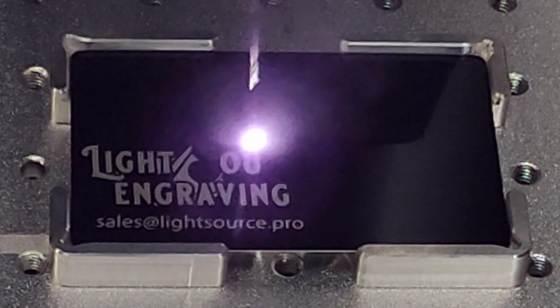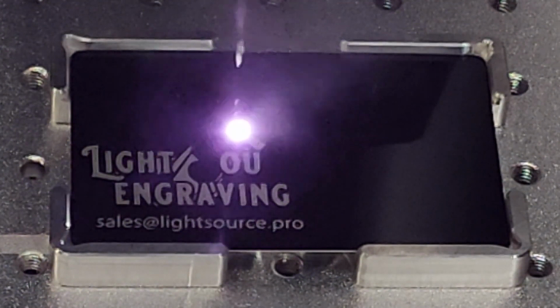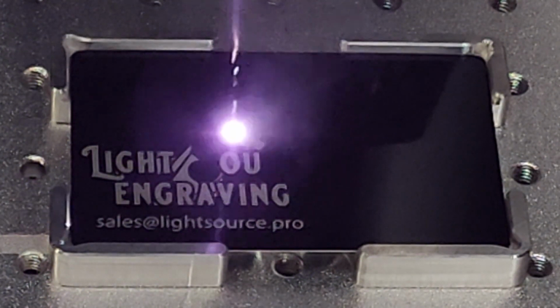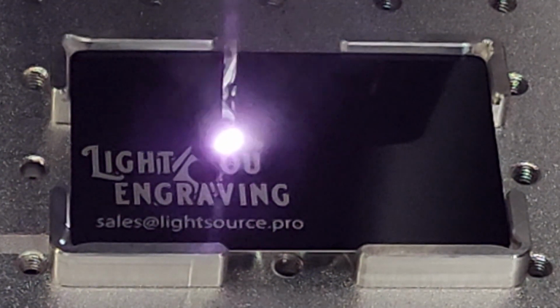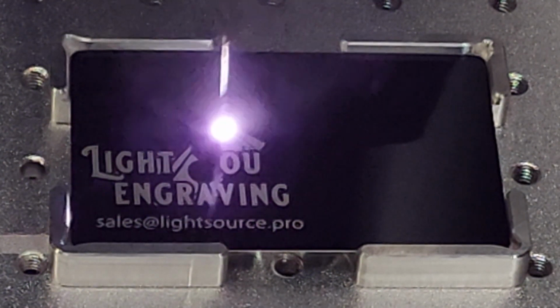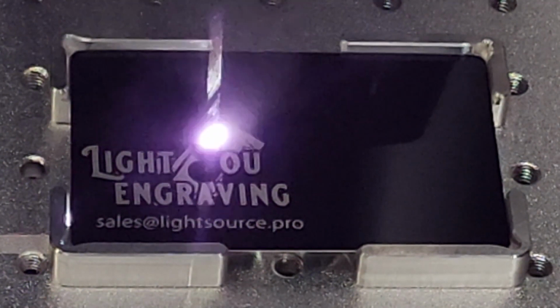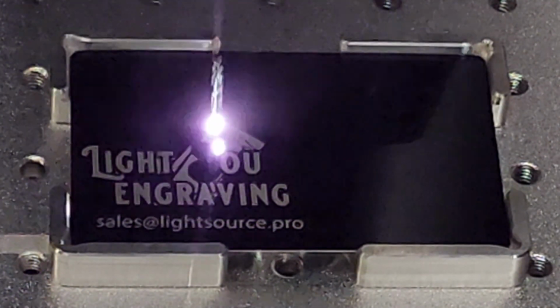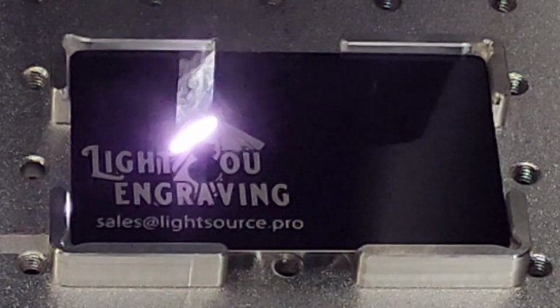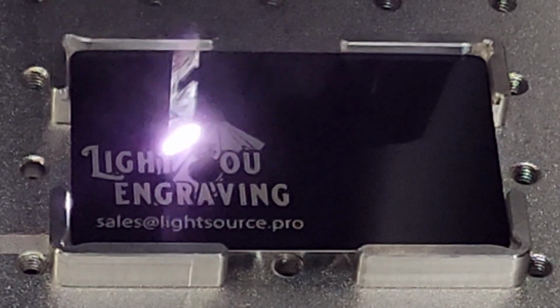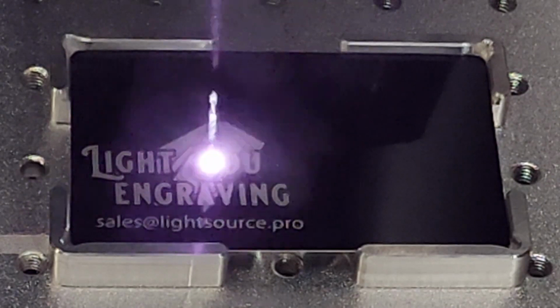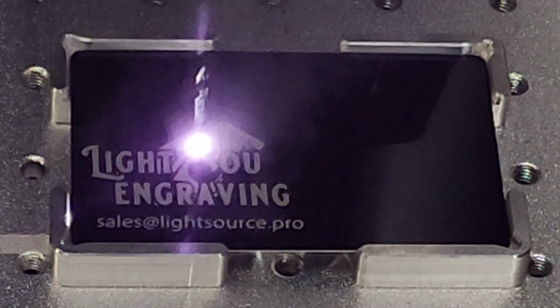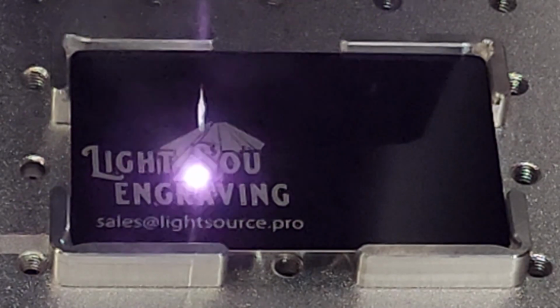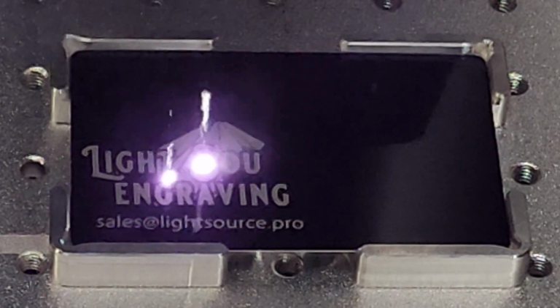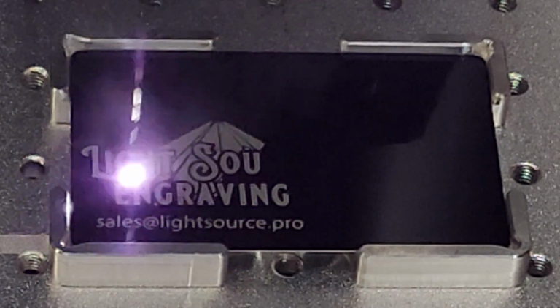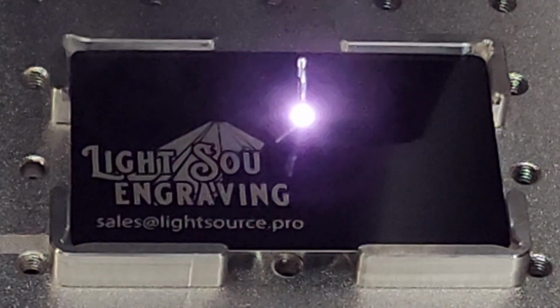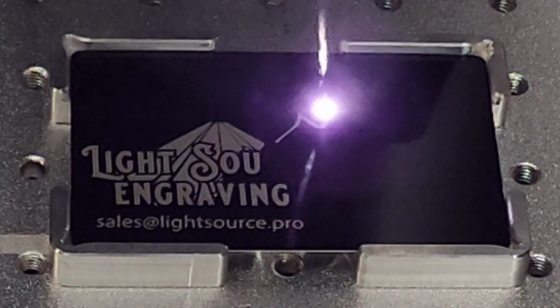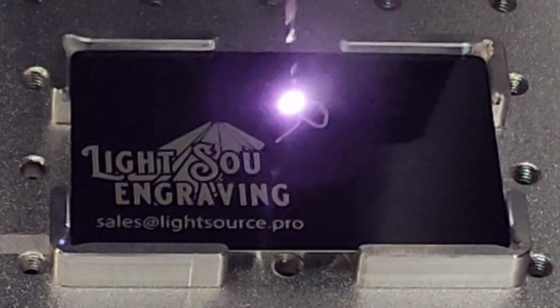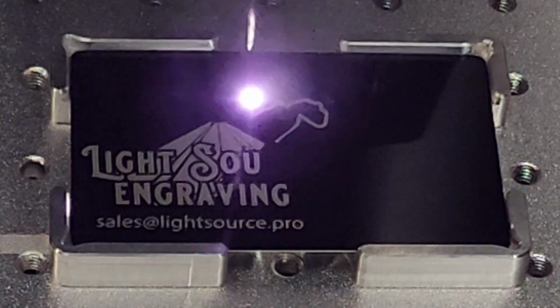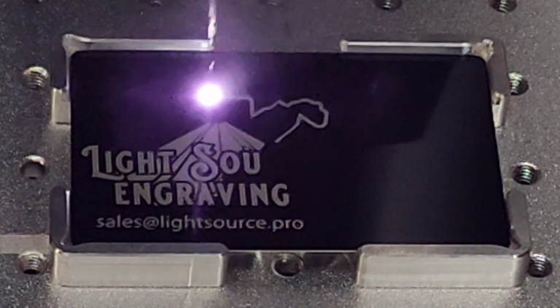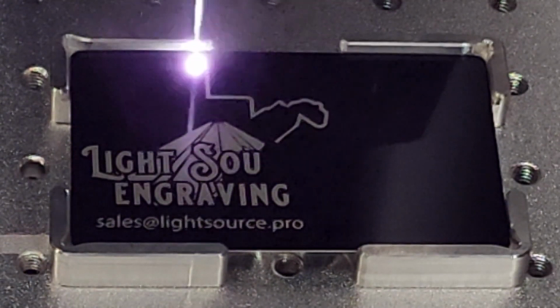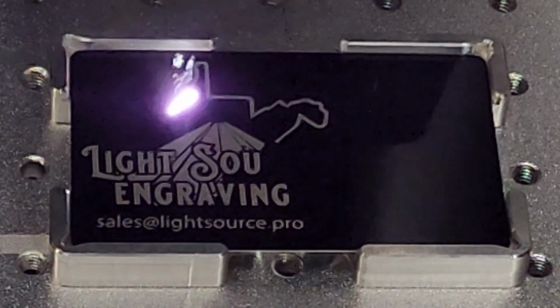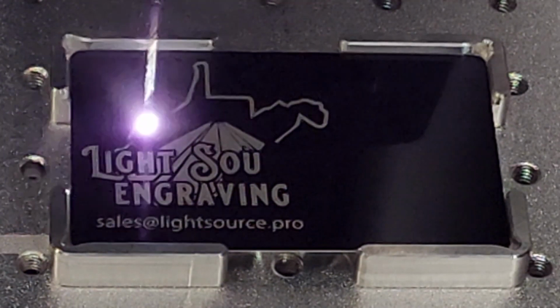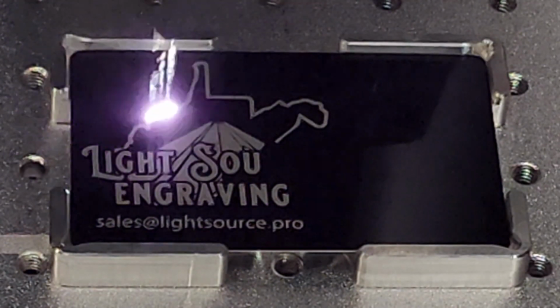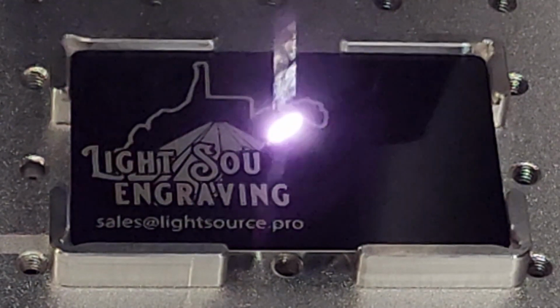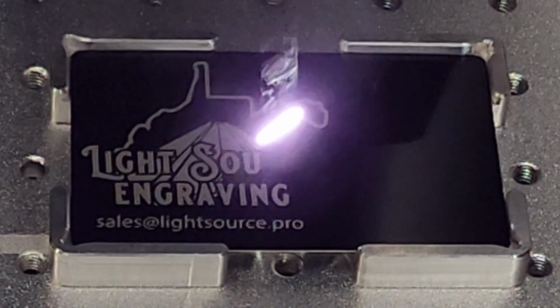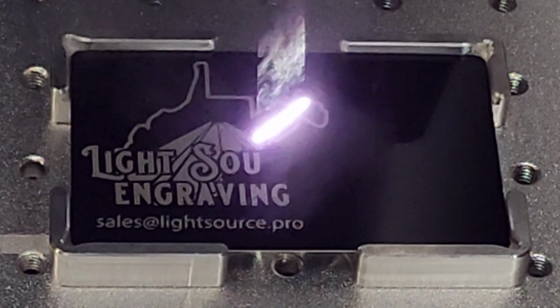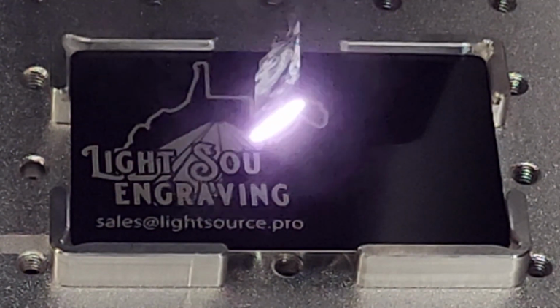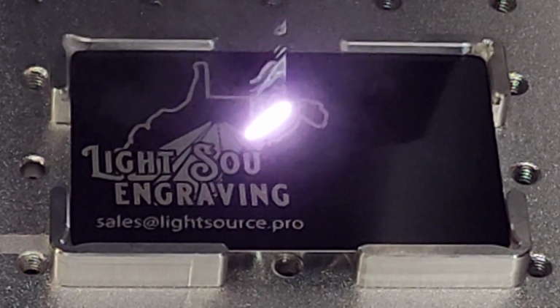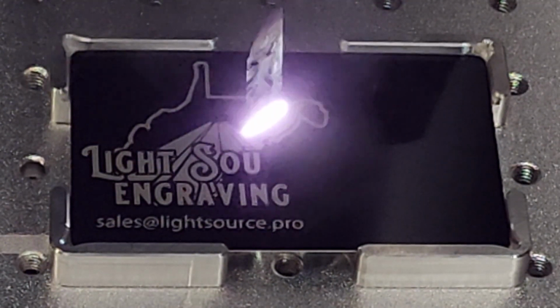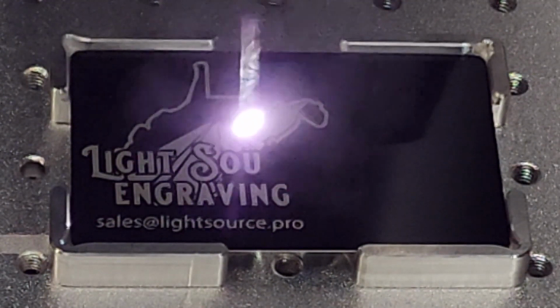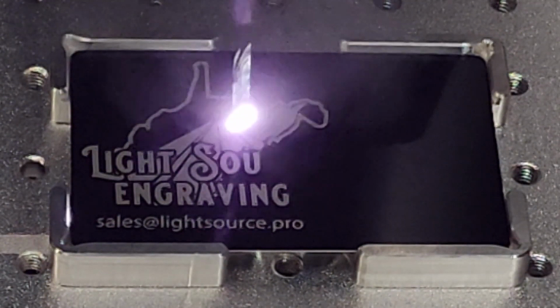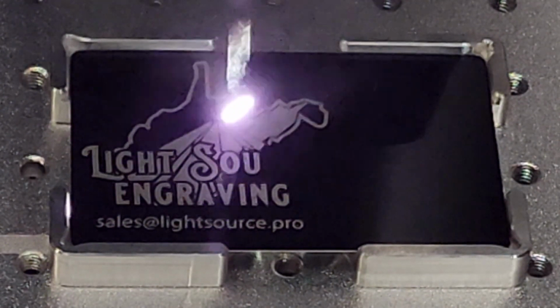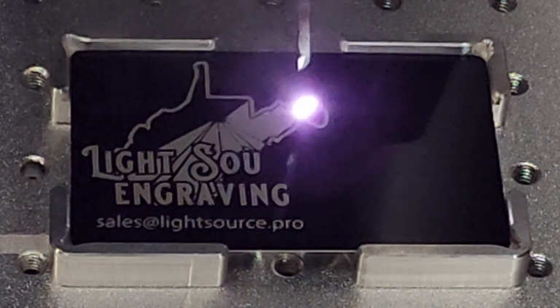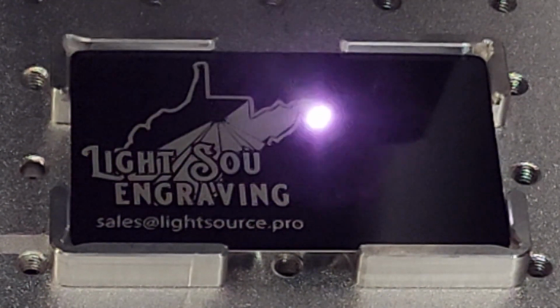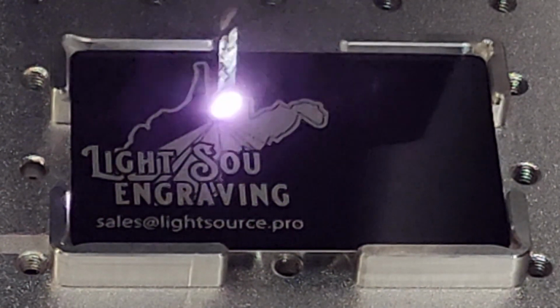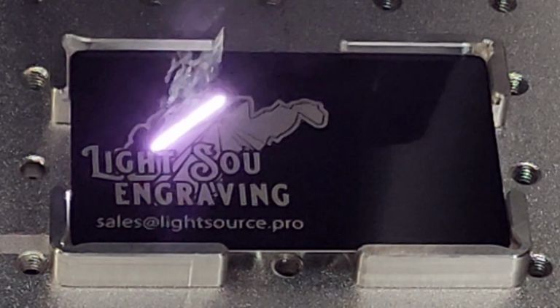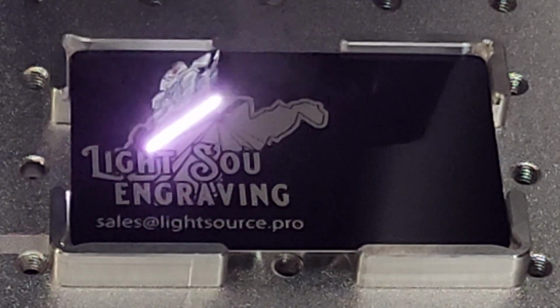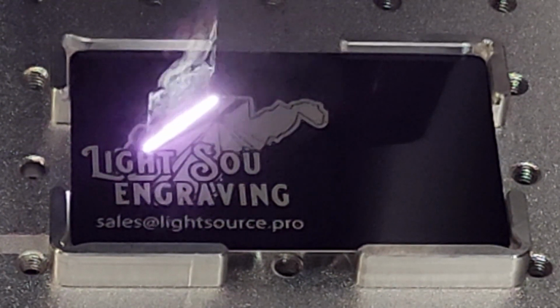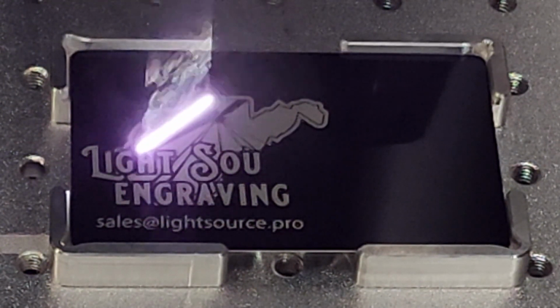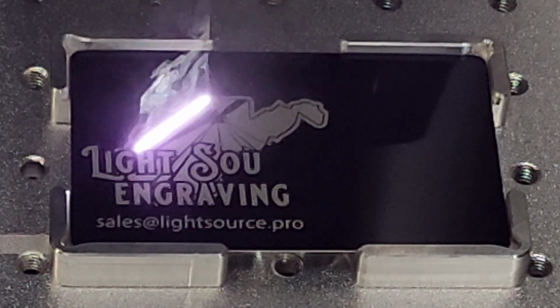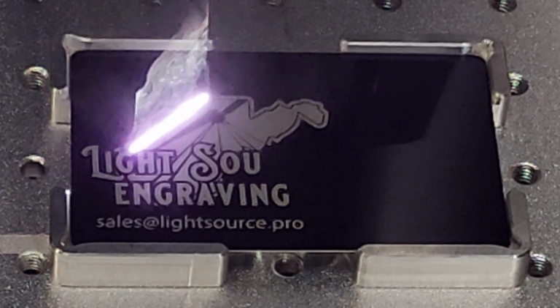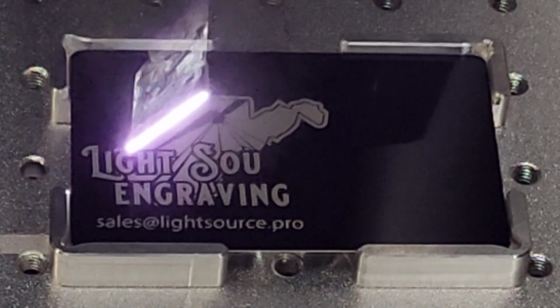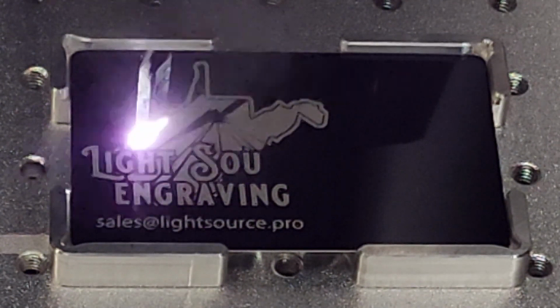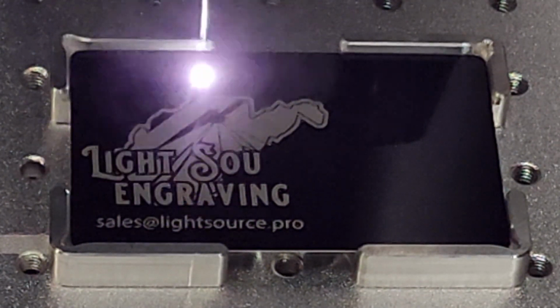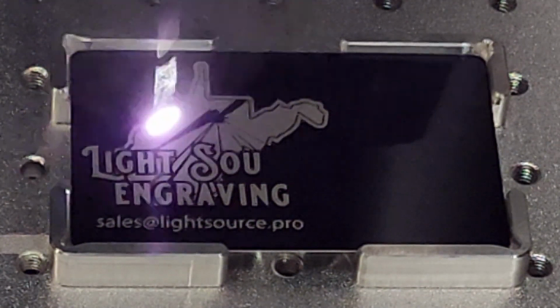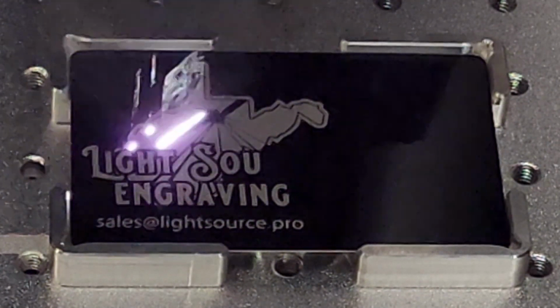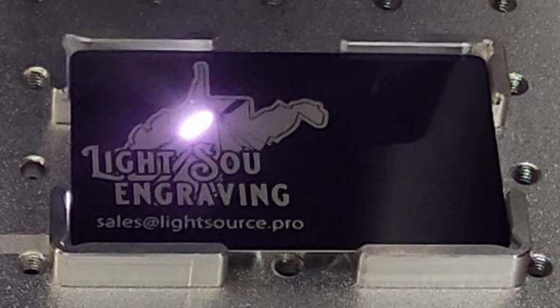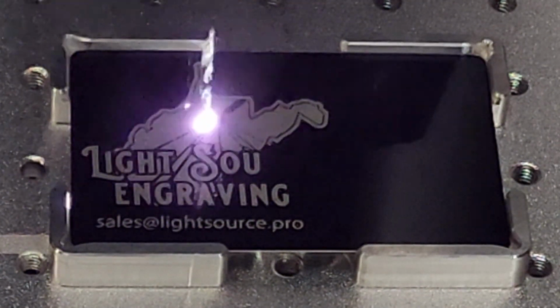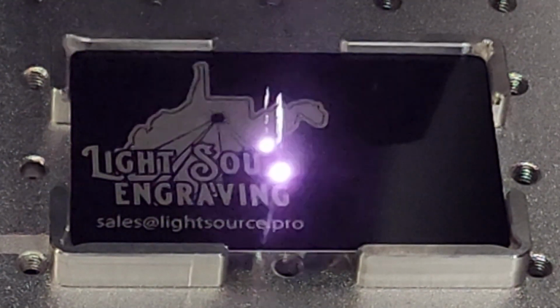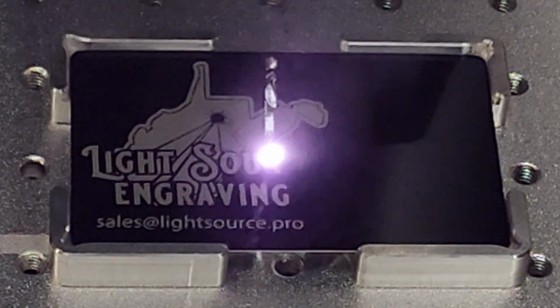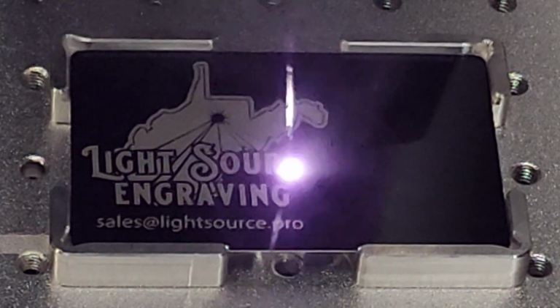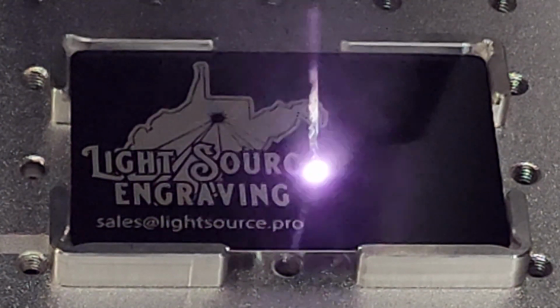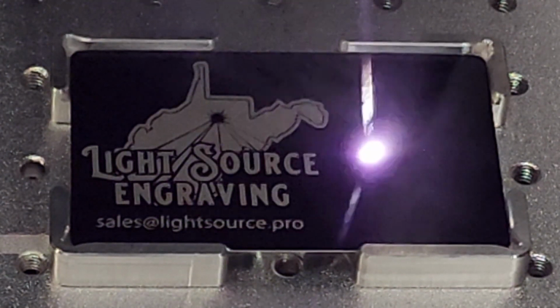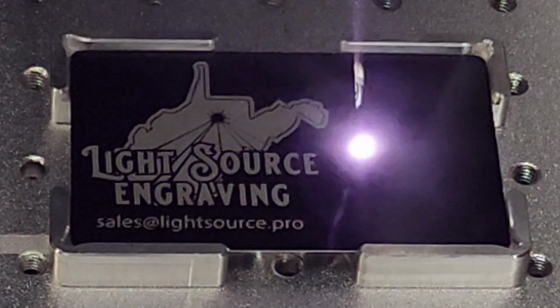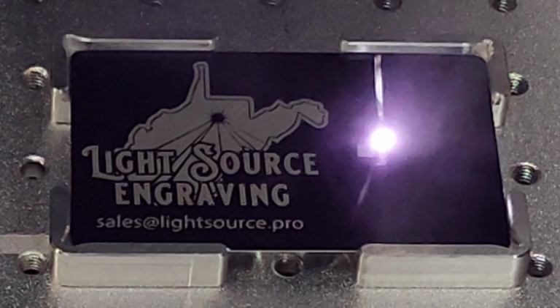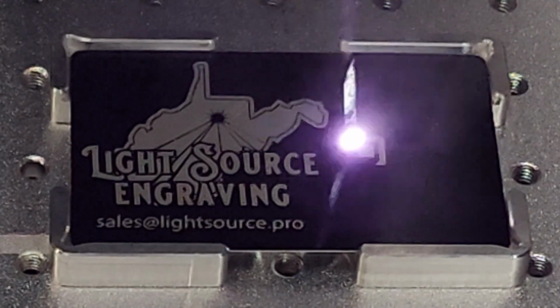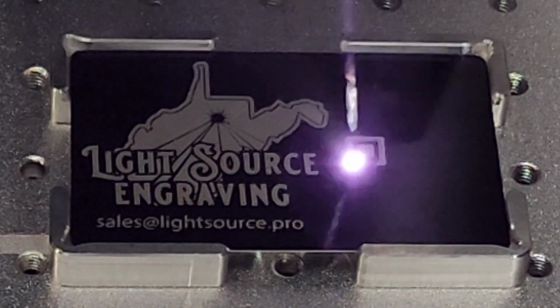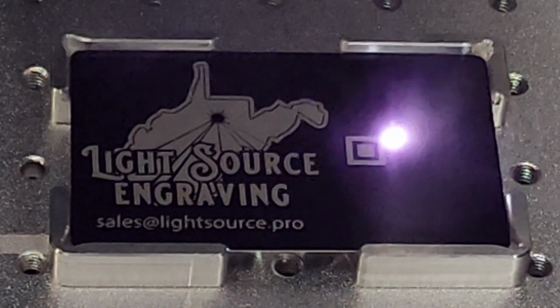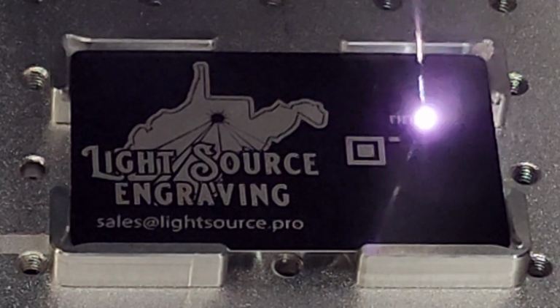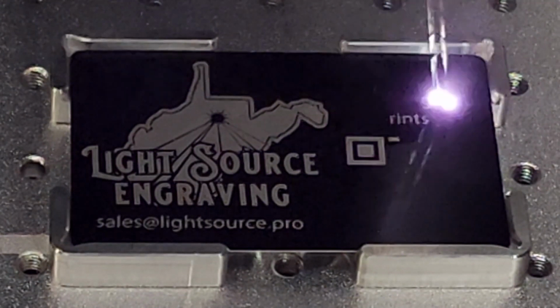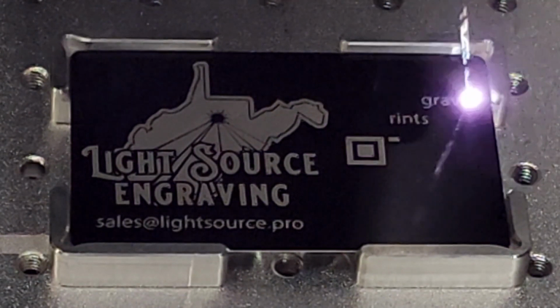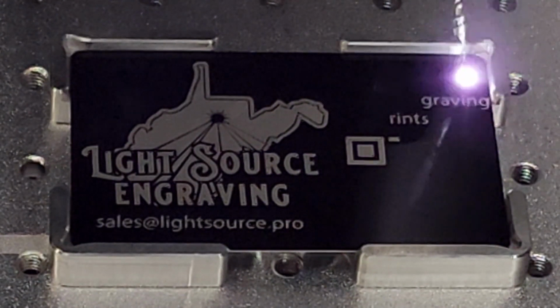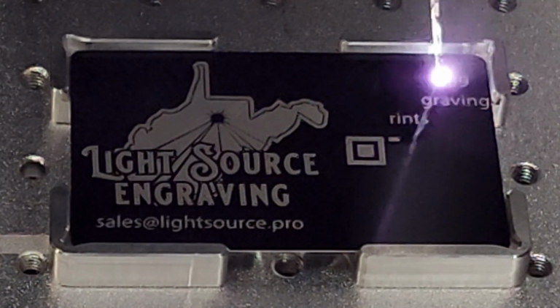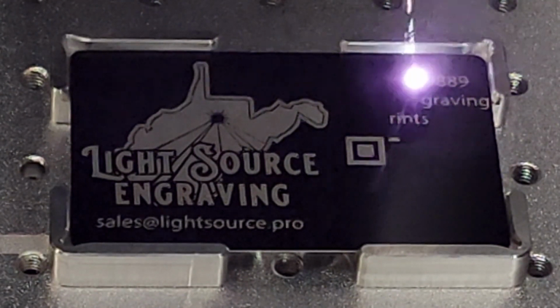We're doing a two-pass engrave — first with a flood fill with LightBurn, and then the second pass will clean it up and brighten it up.